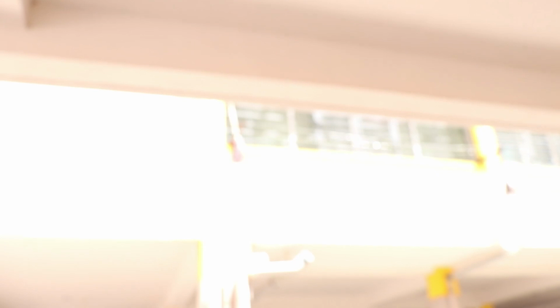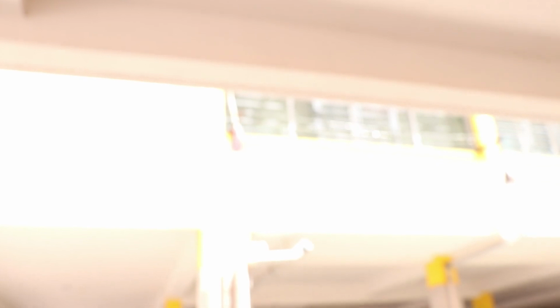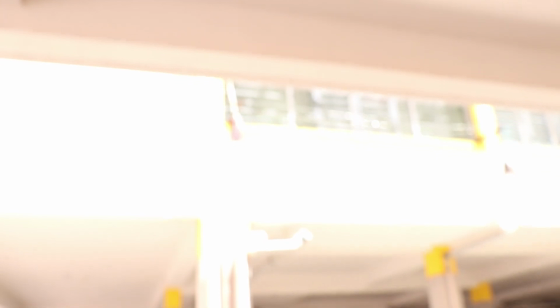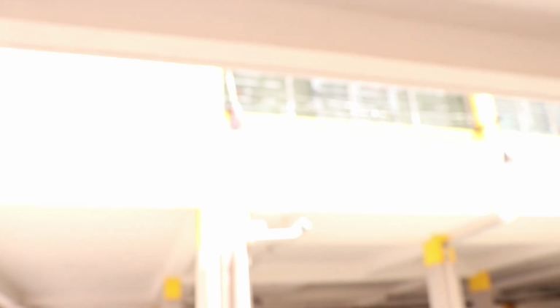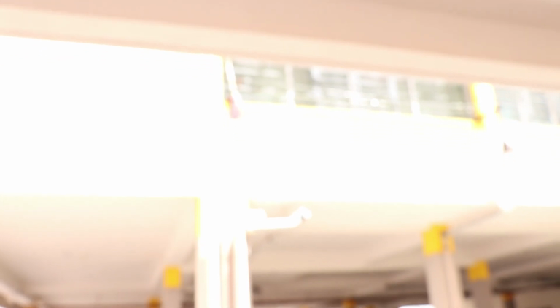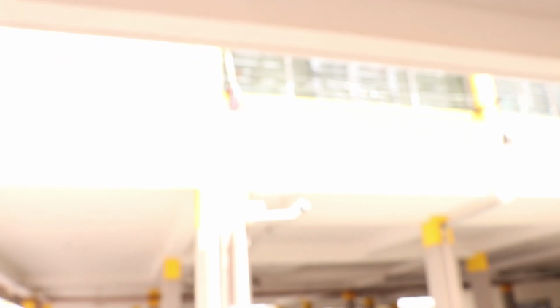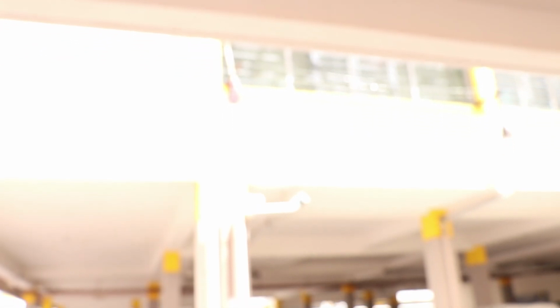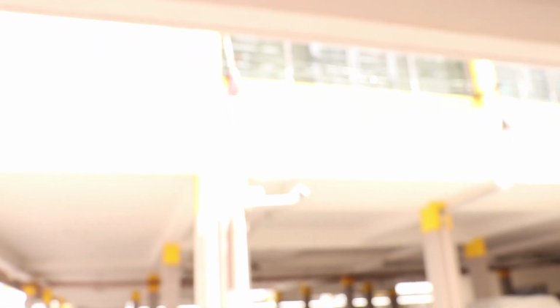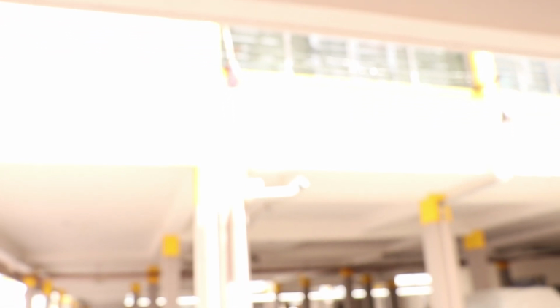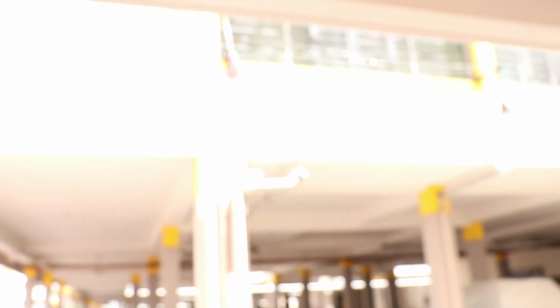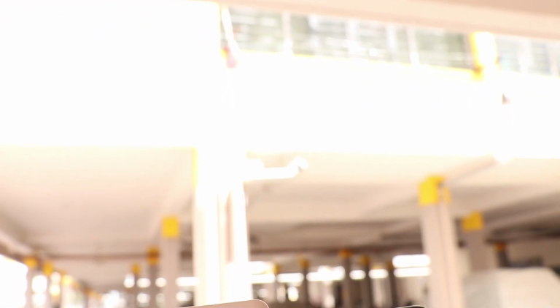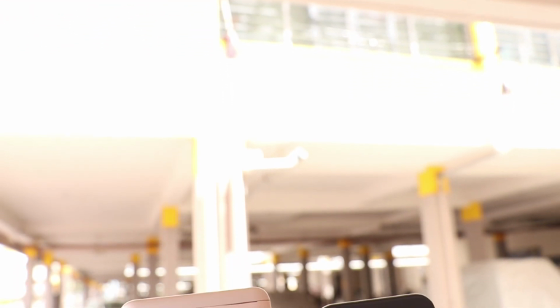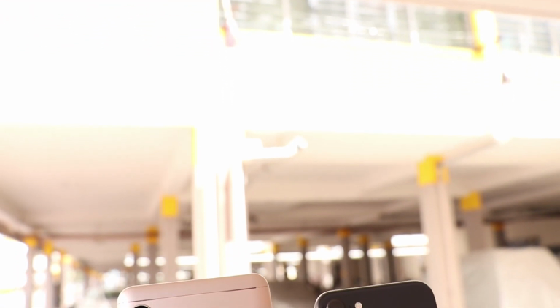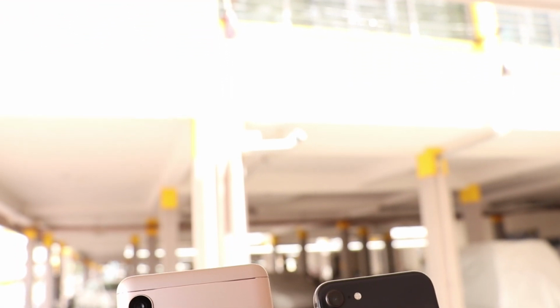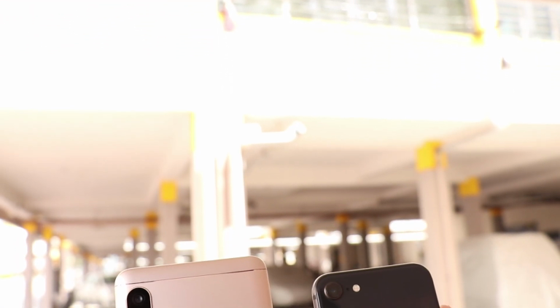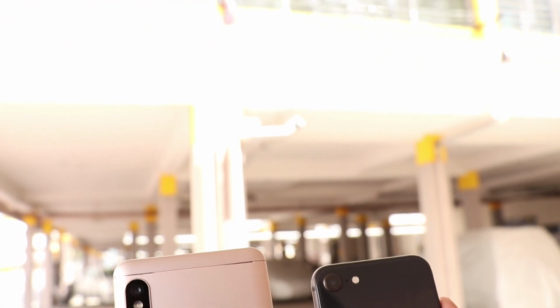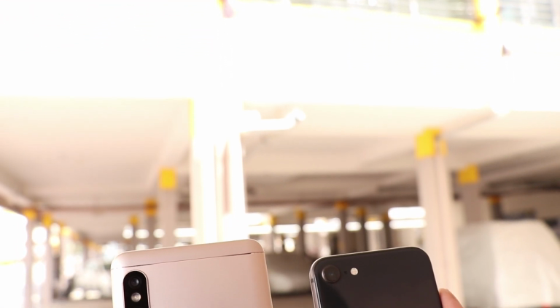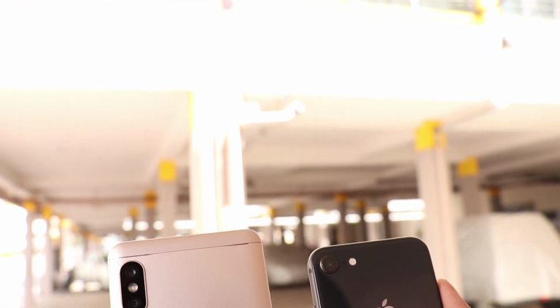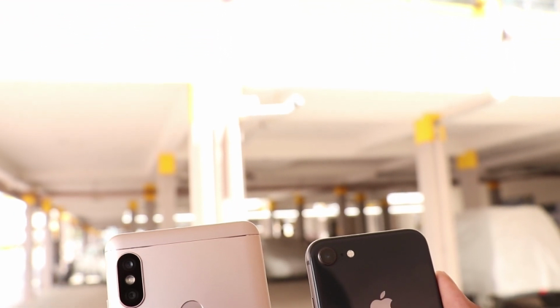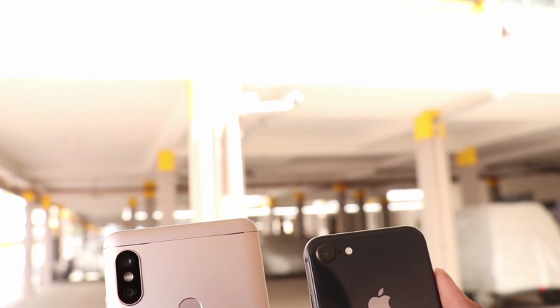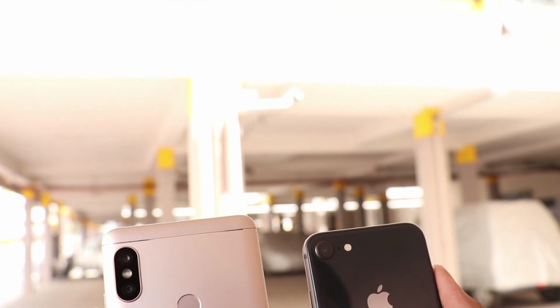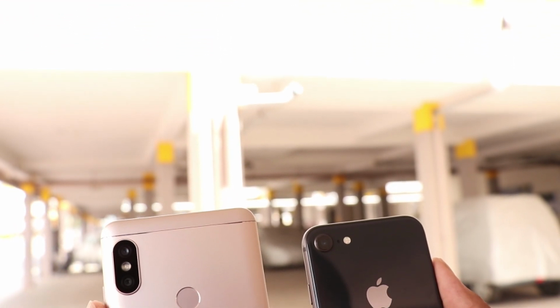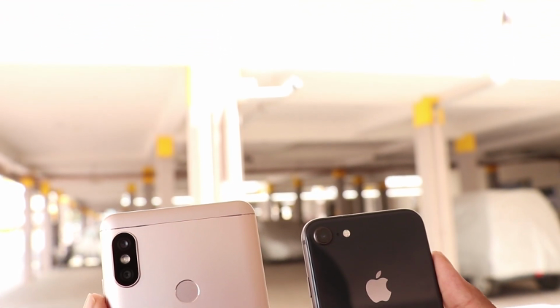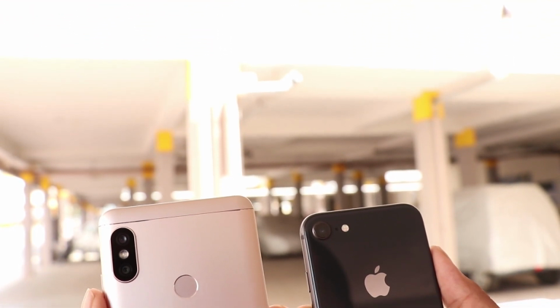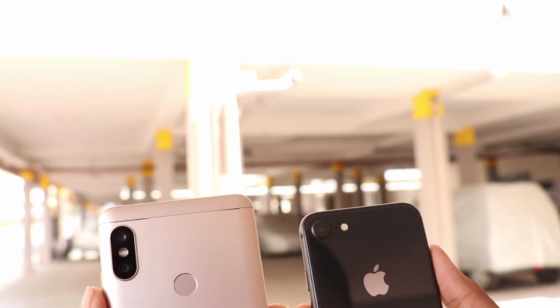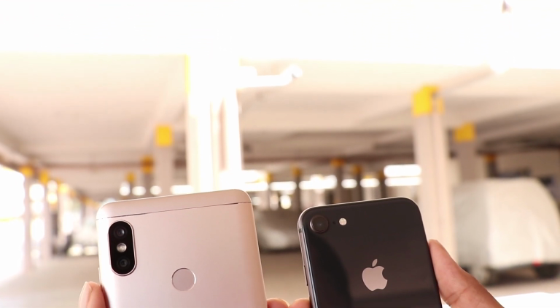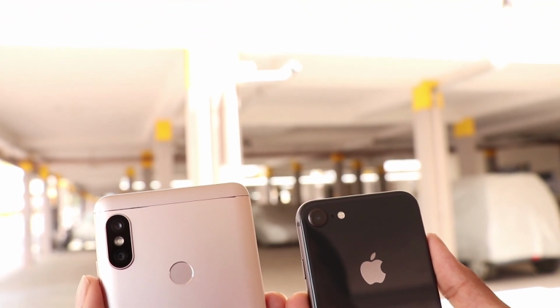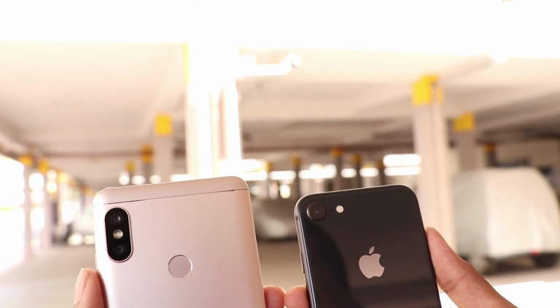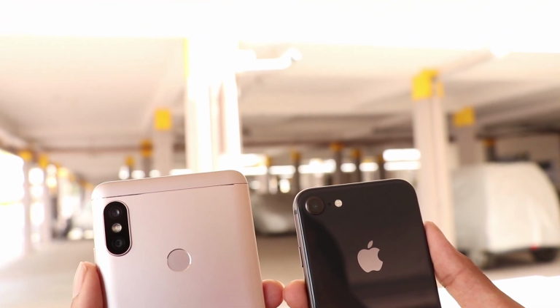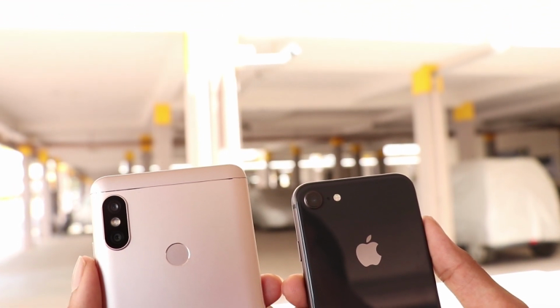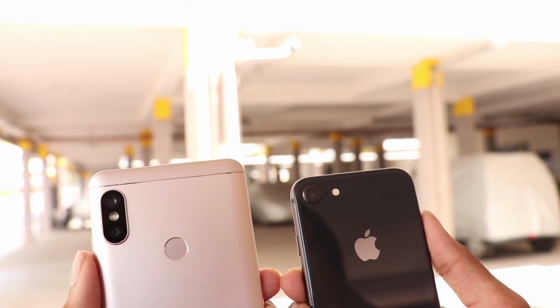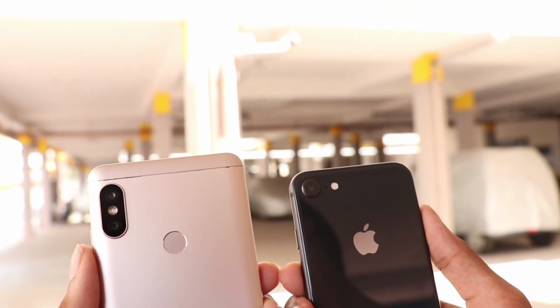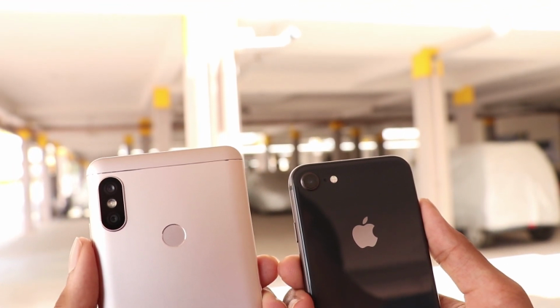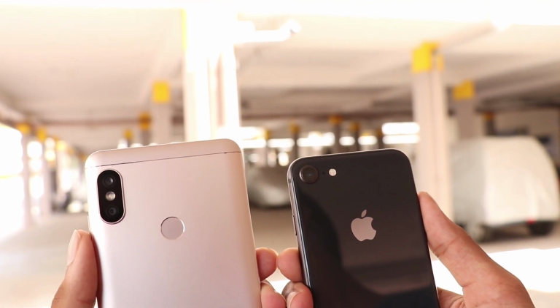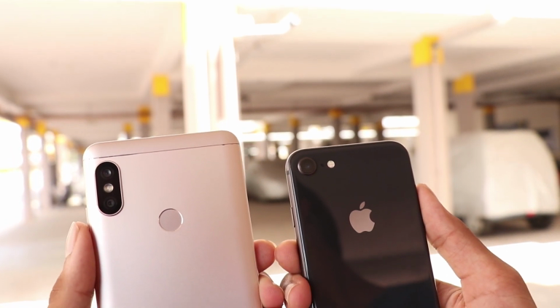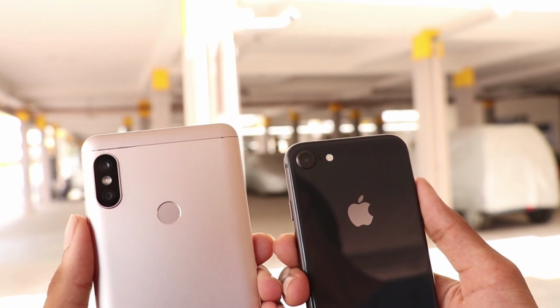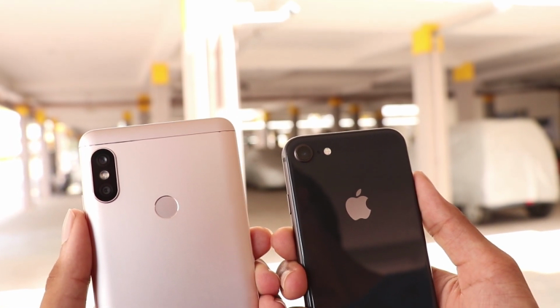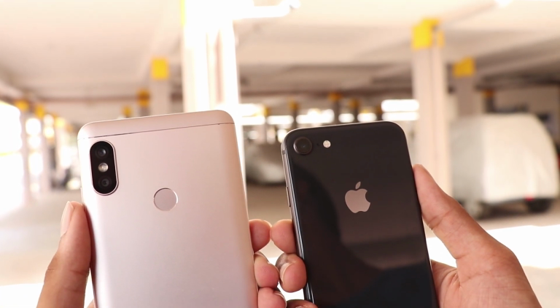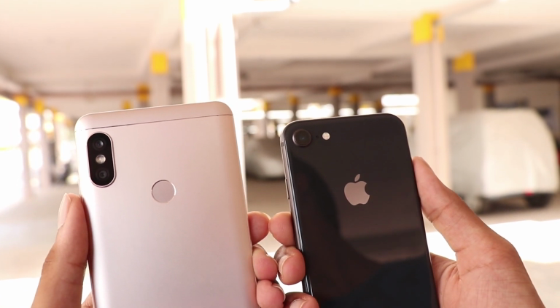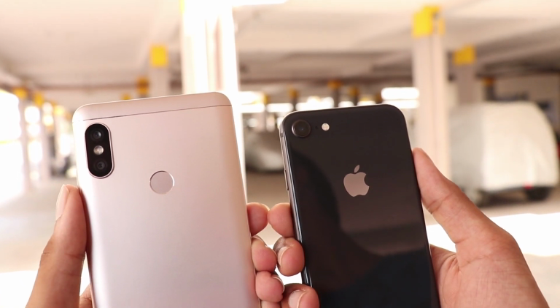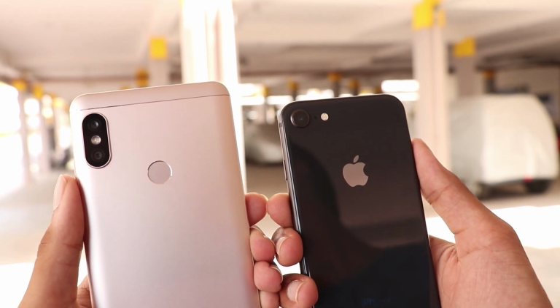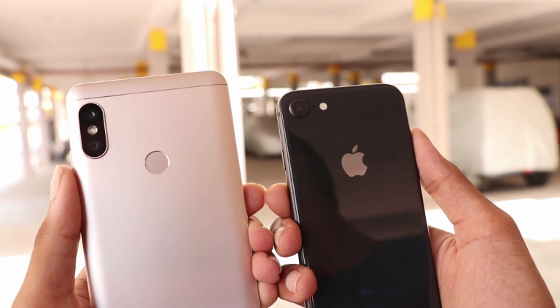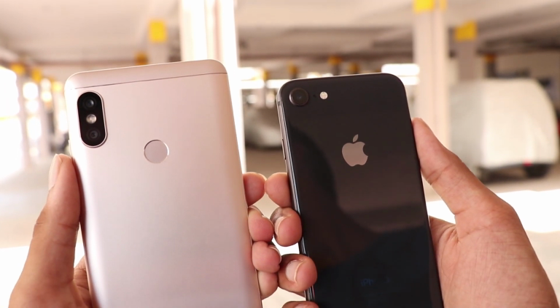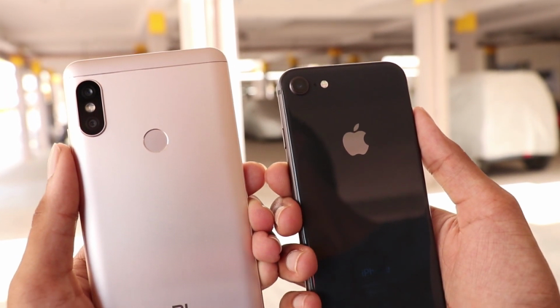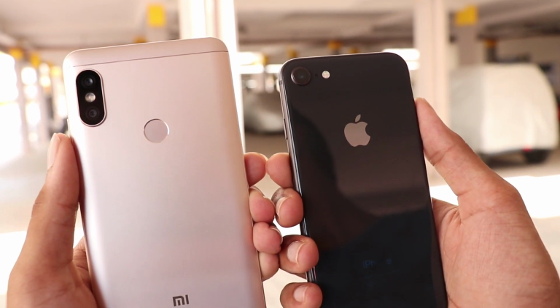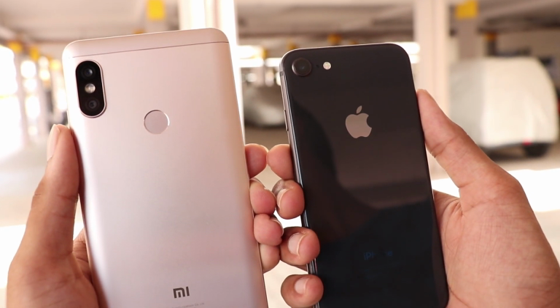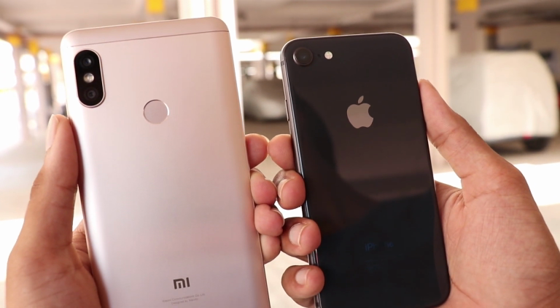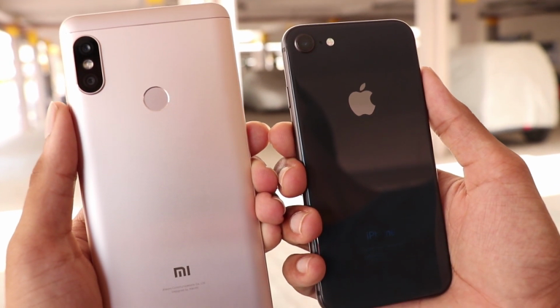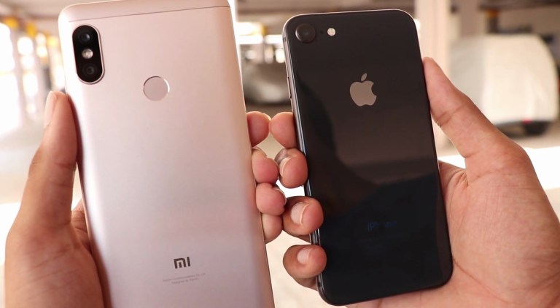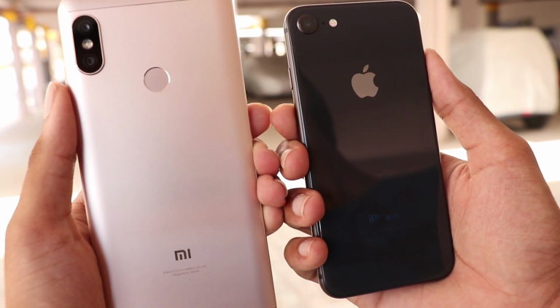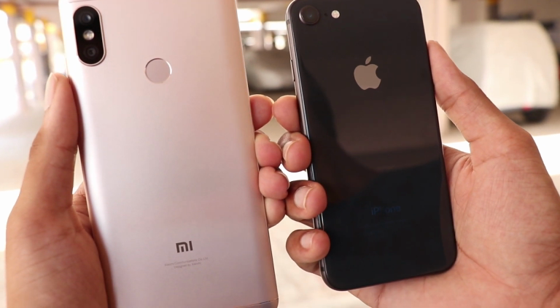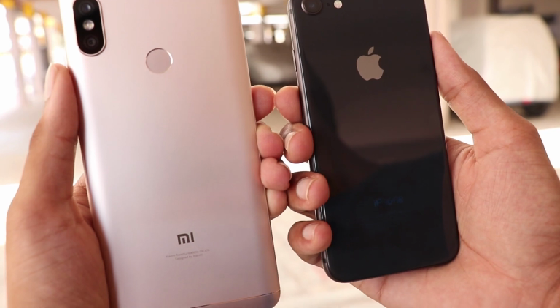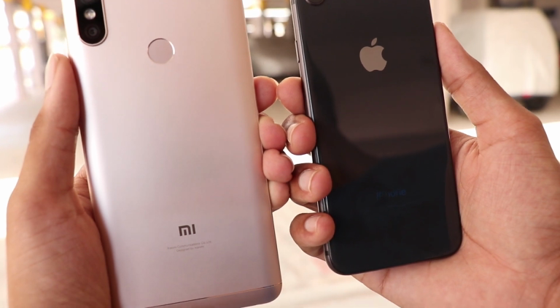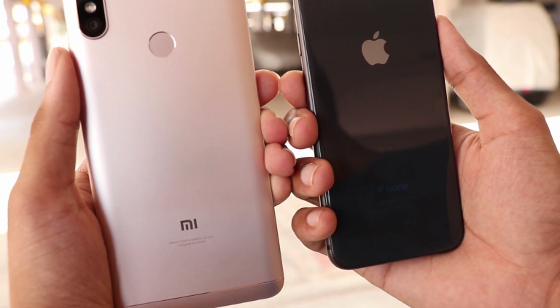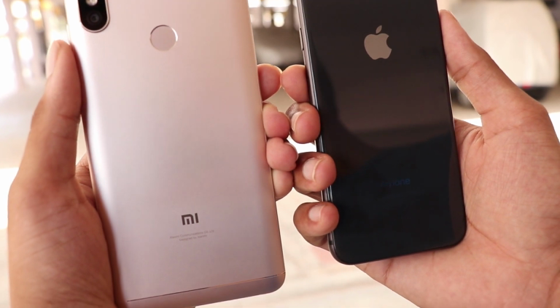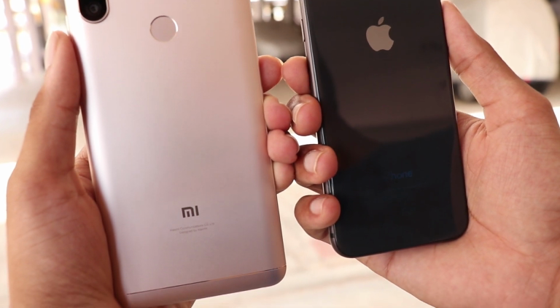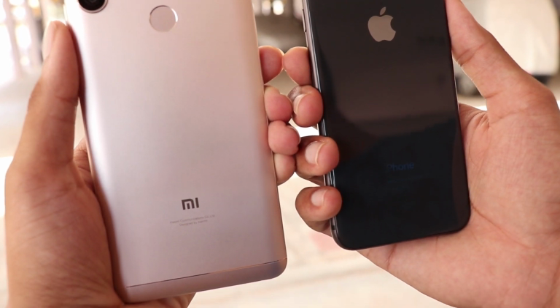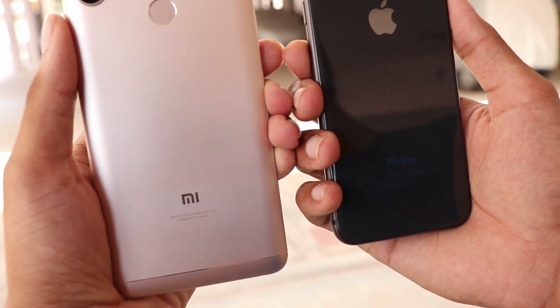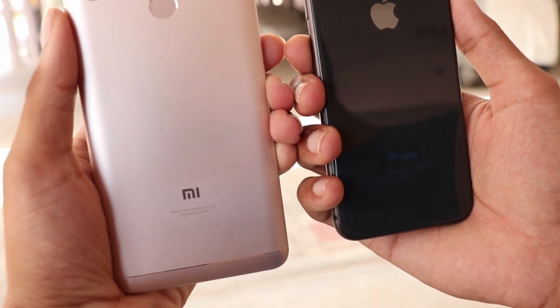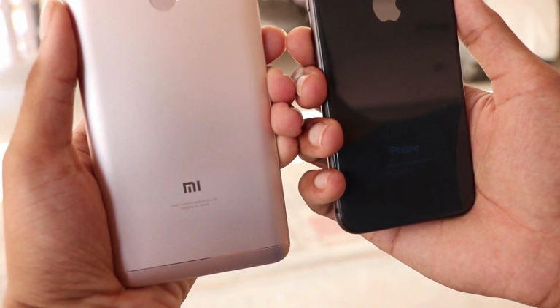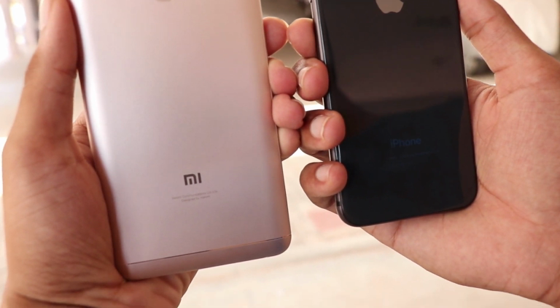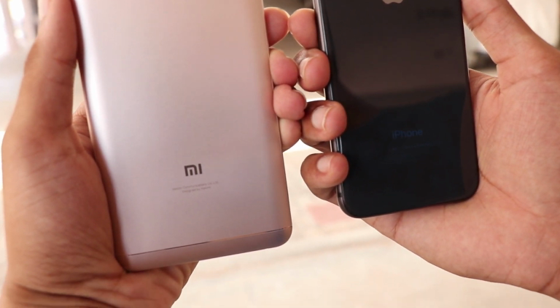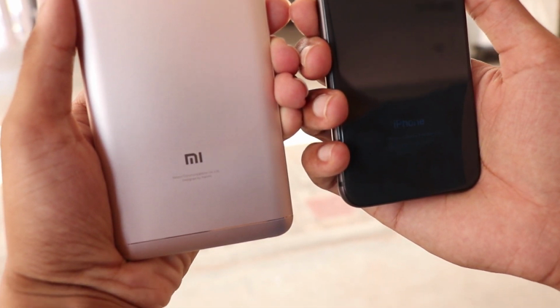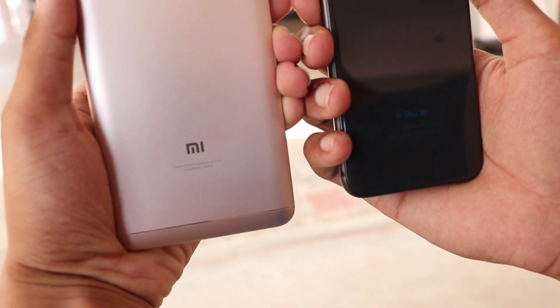Hey guys, in this video we are going to compare the cameras of iPhone 8 and the Xiaomi Redmi Note 5 Pro. Let's get into the comparison.